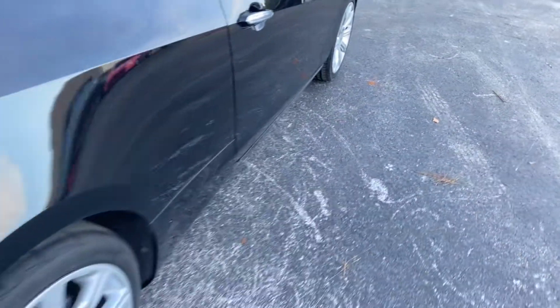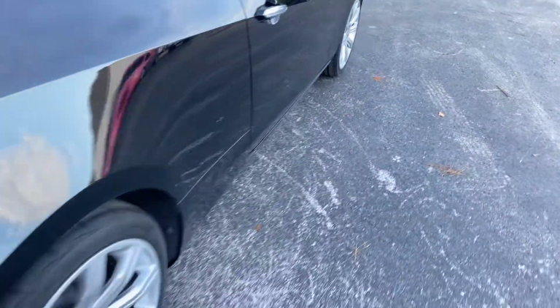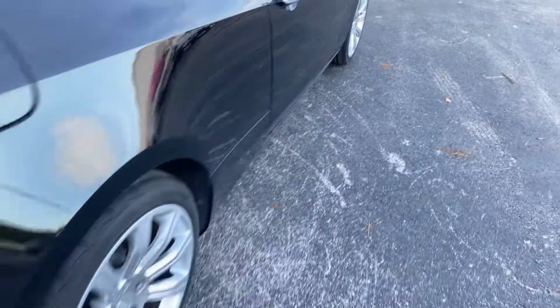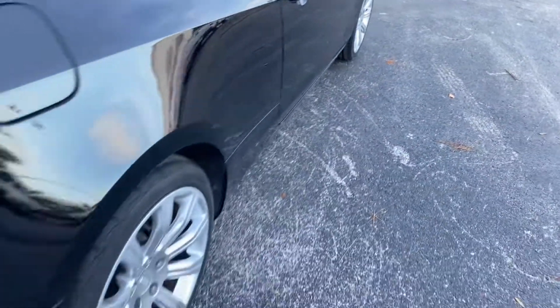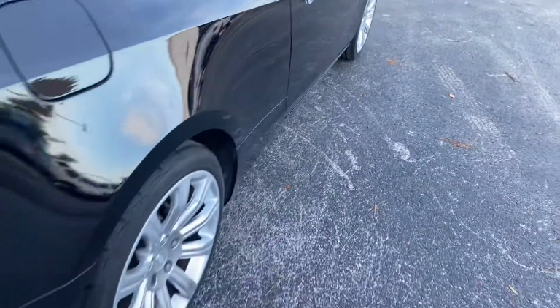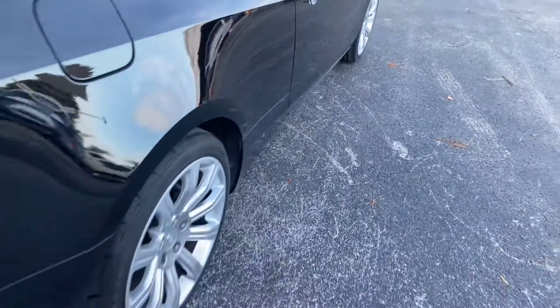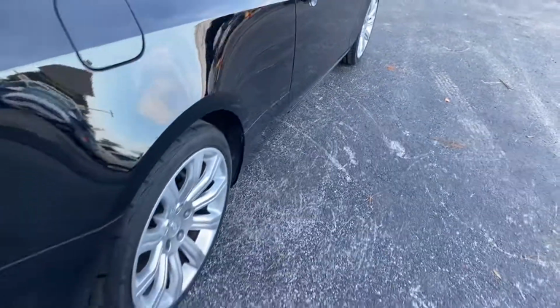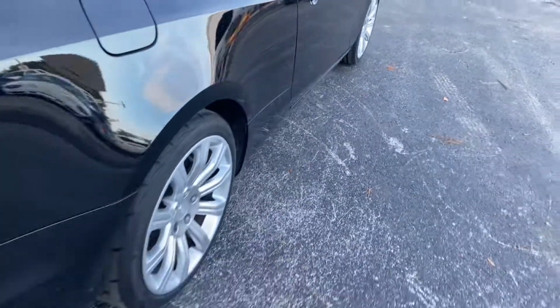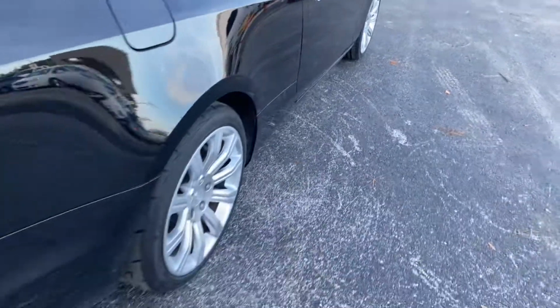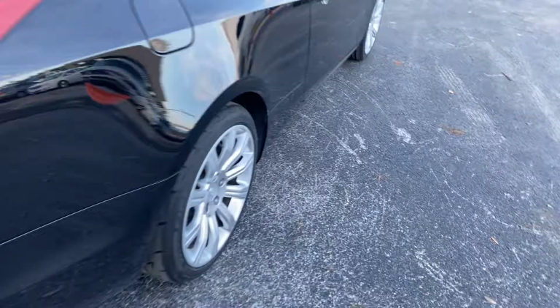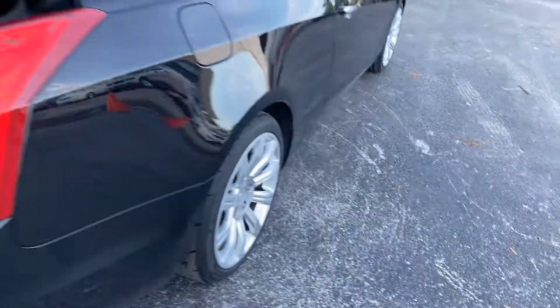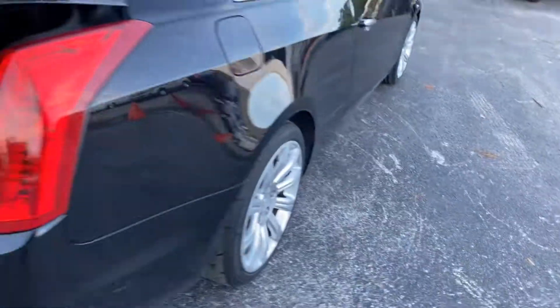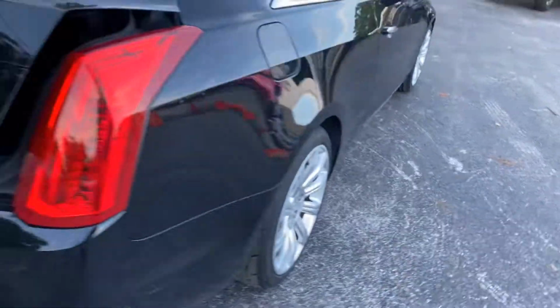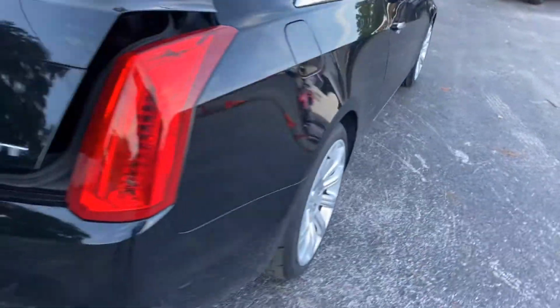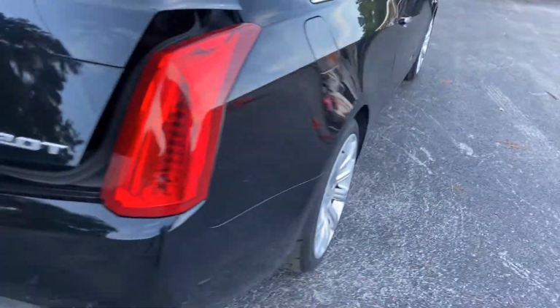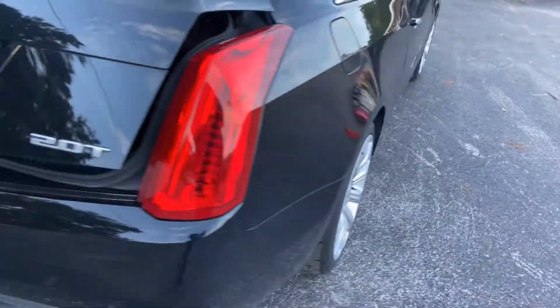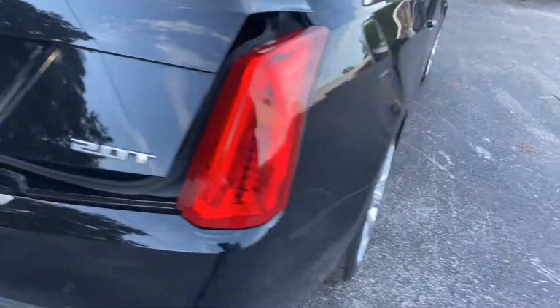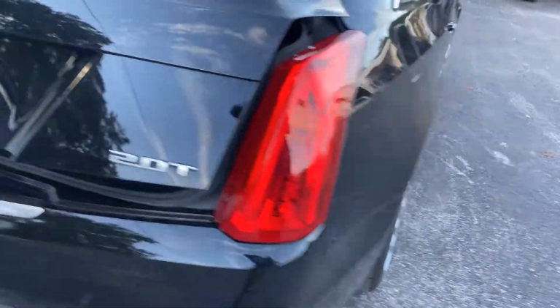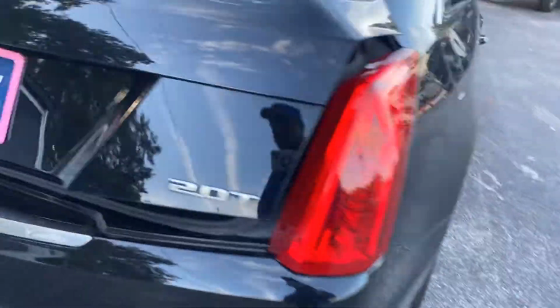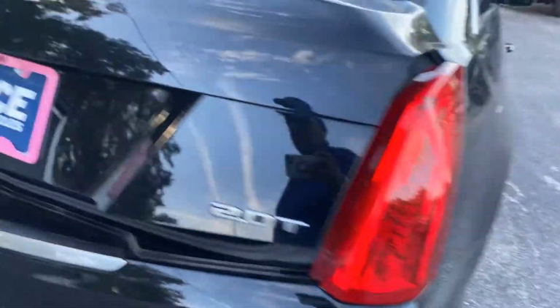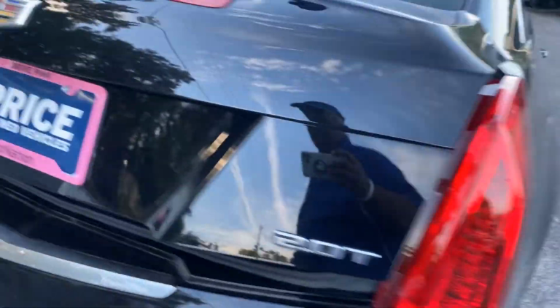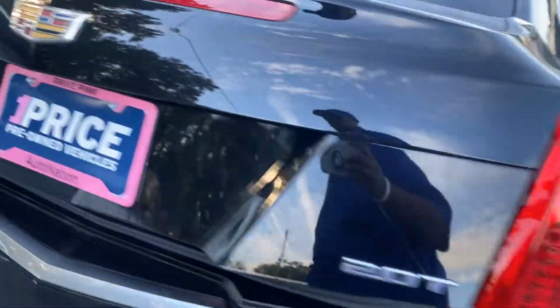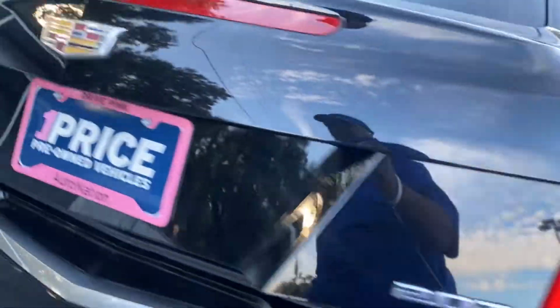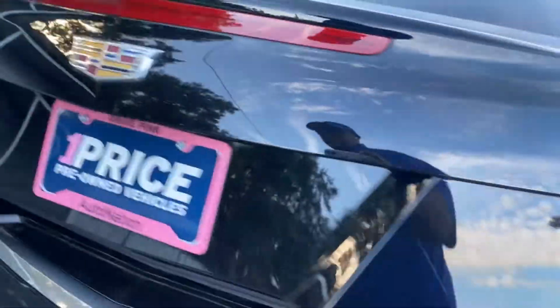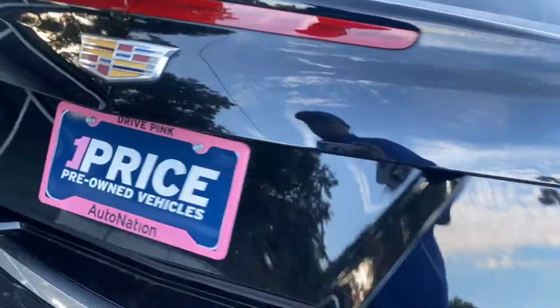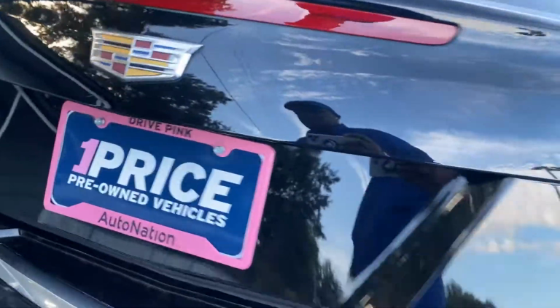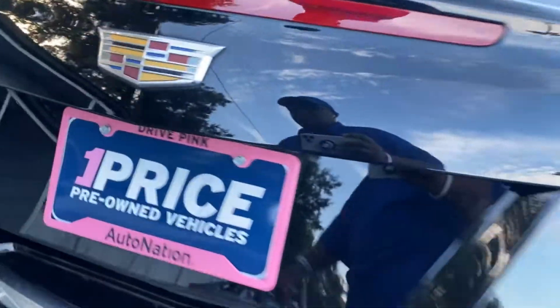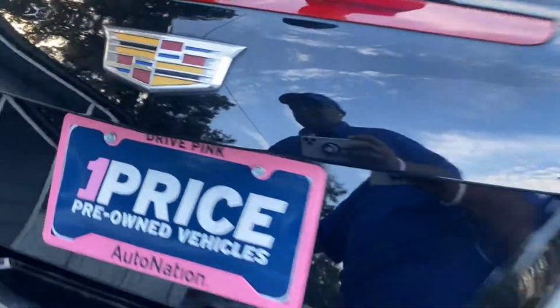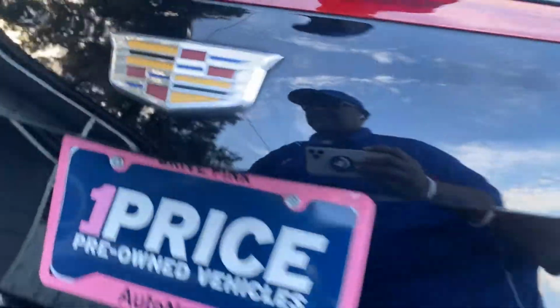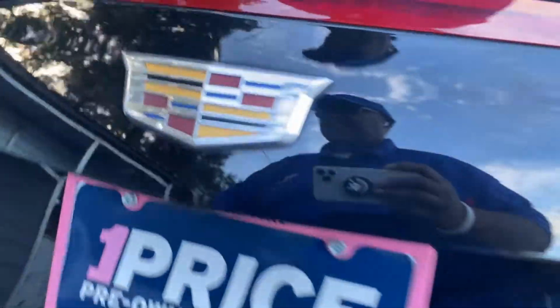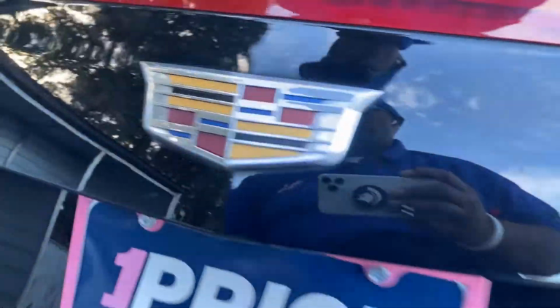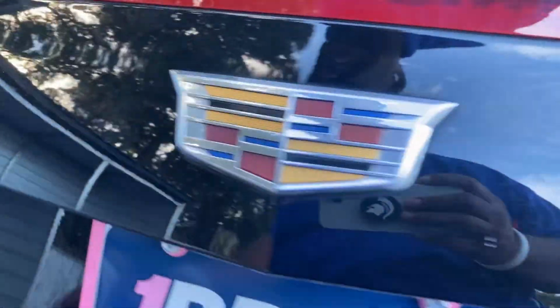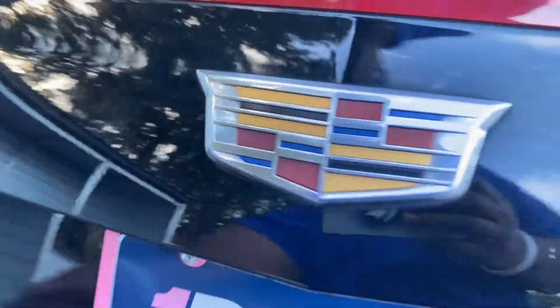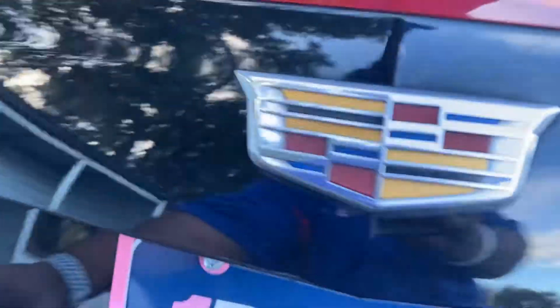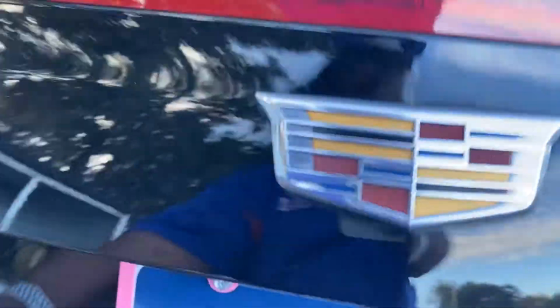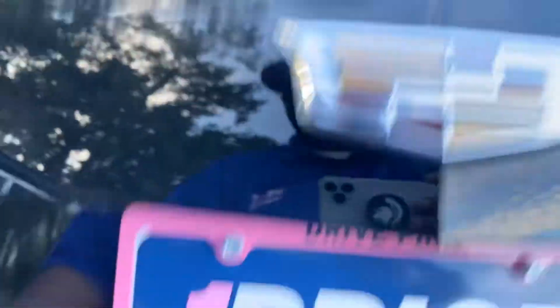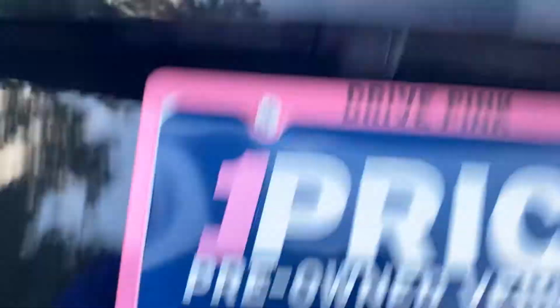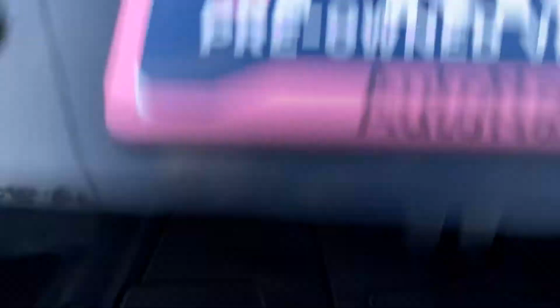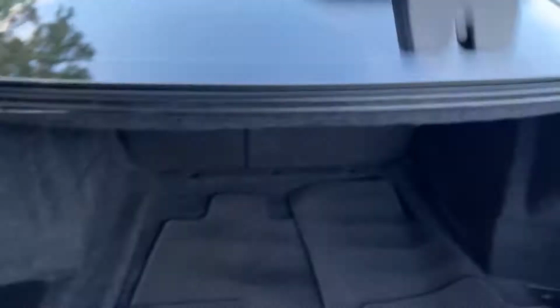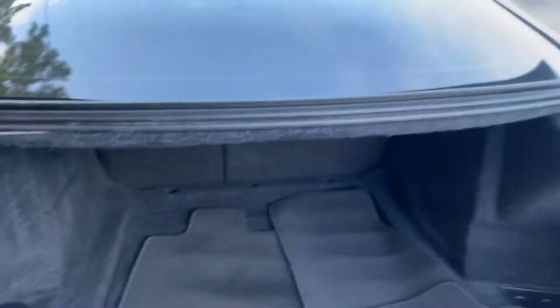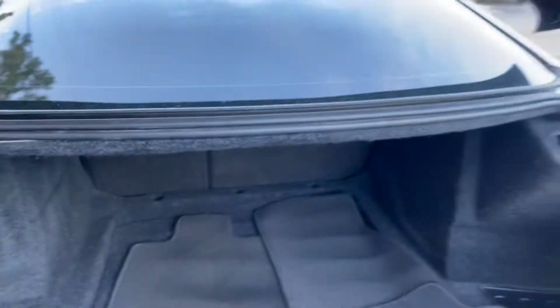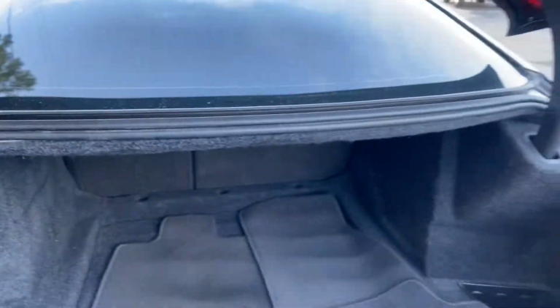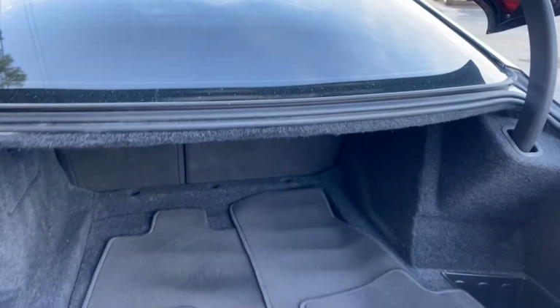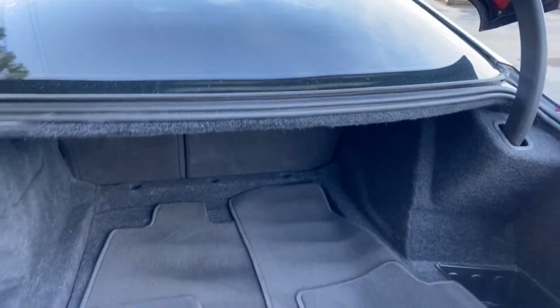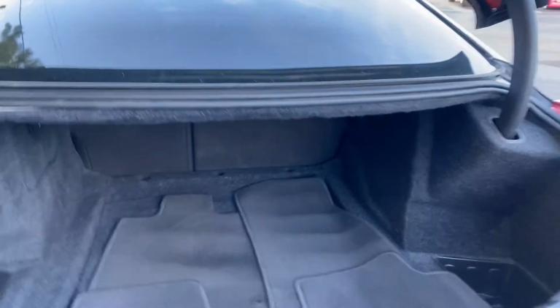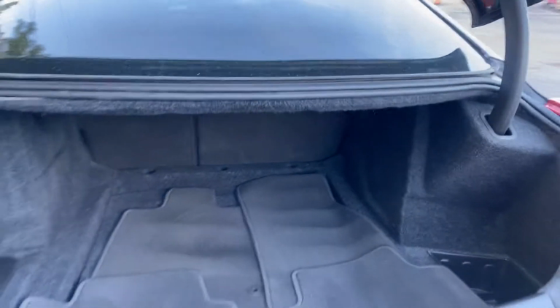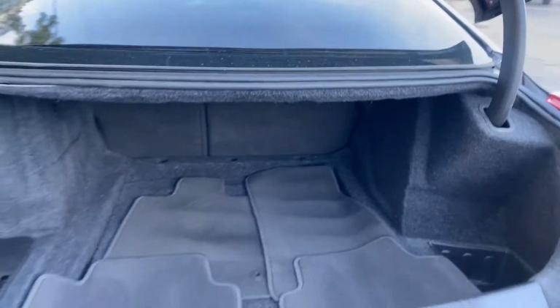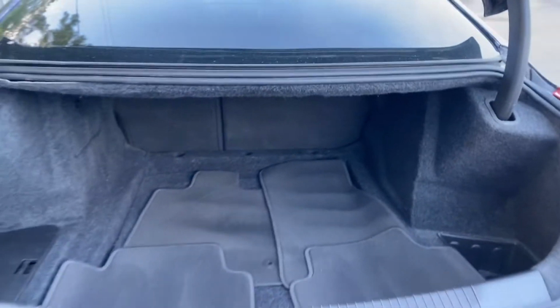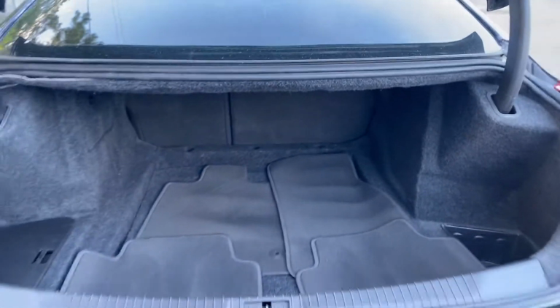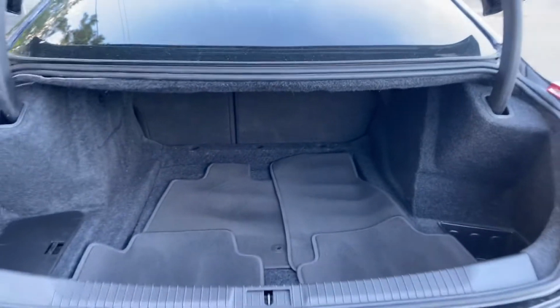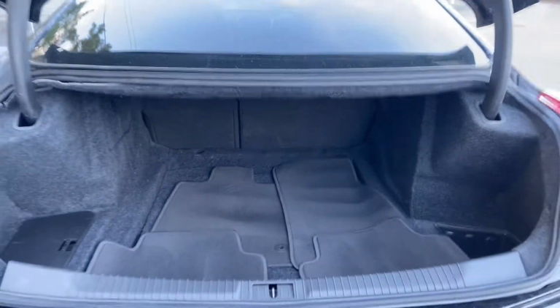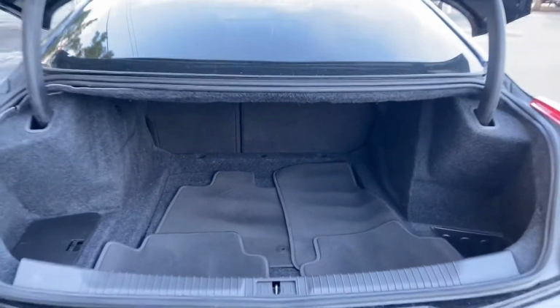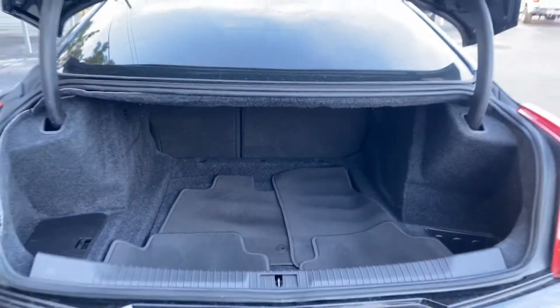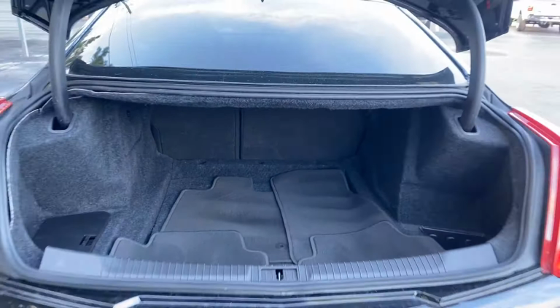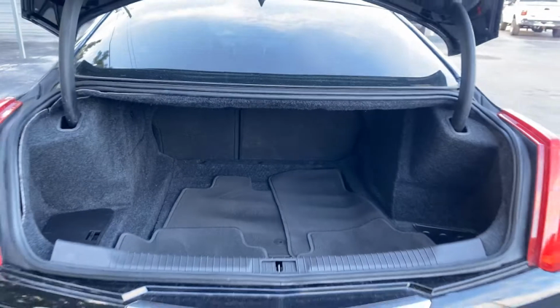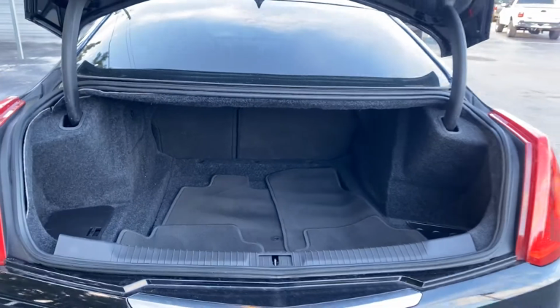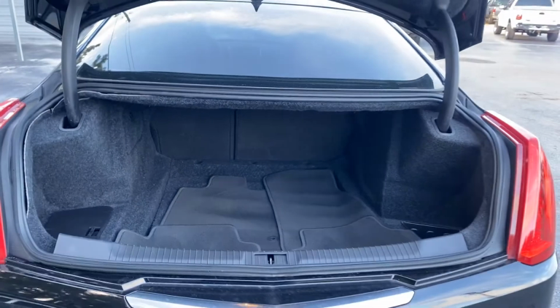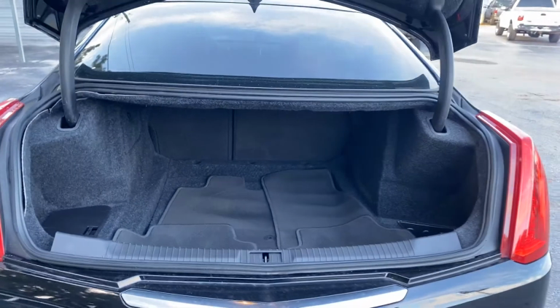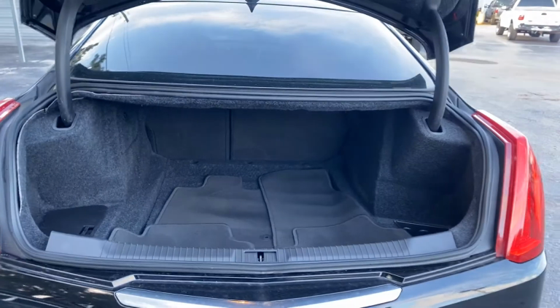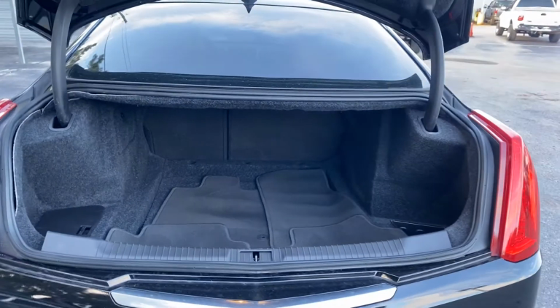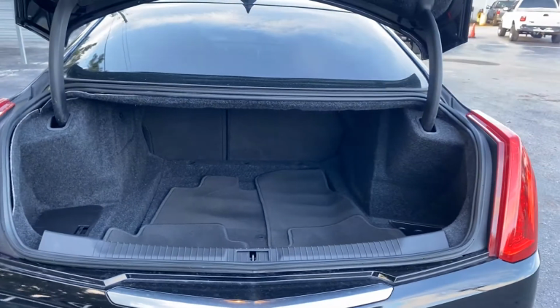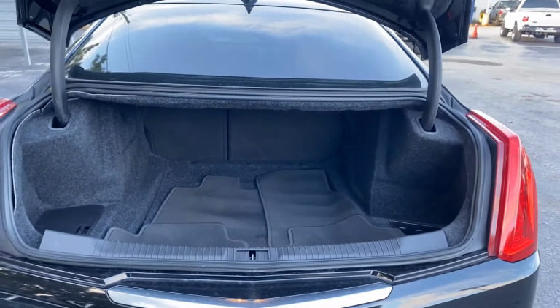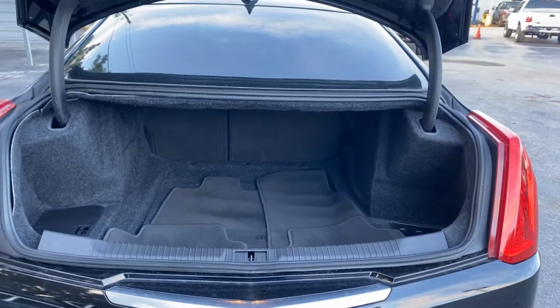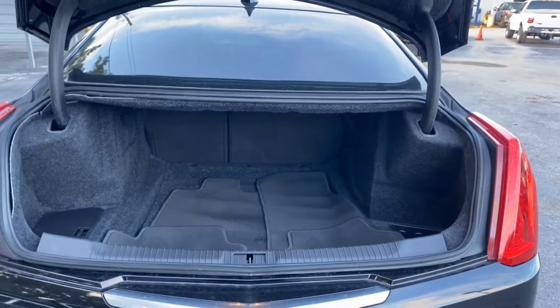Aluminum wheels, backup camera, and a large trunk.